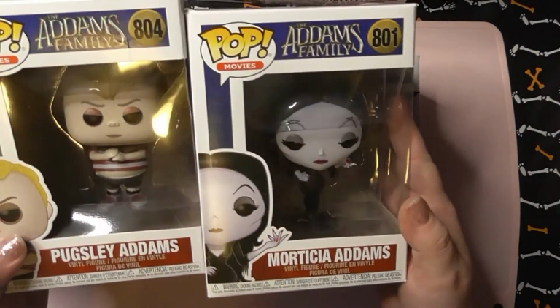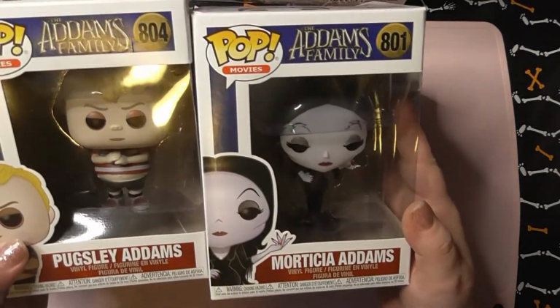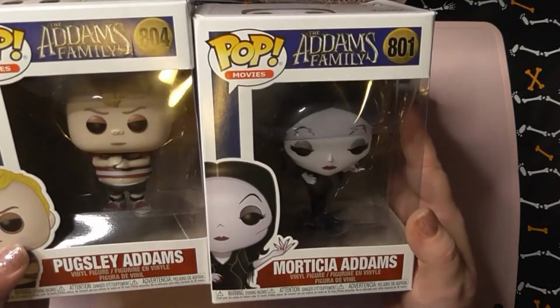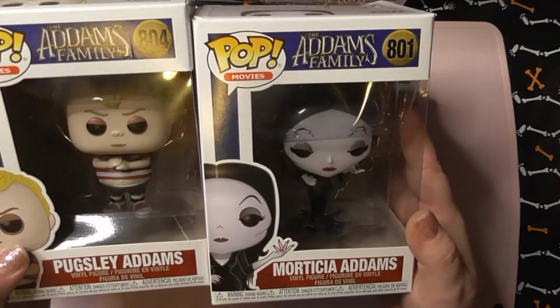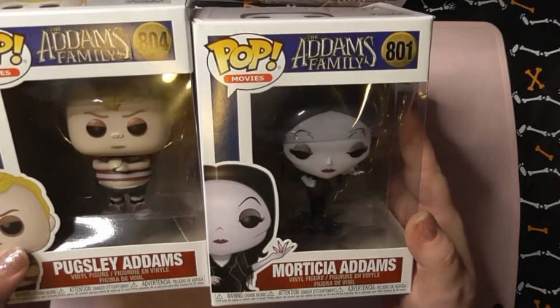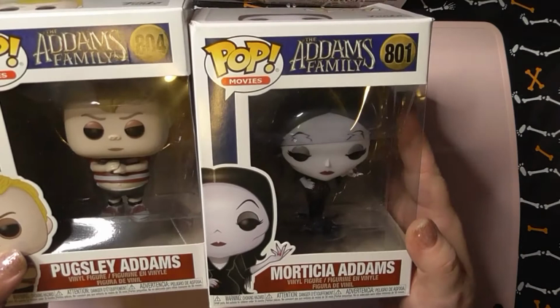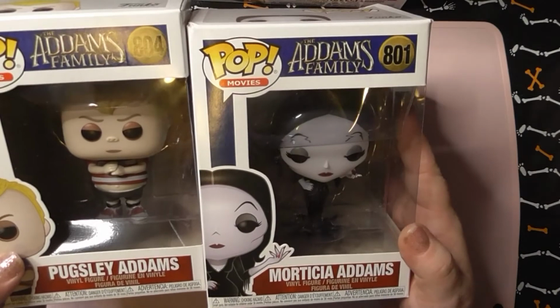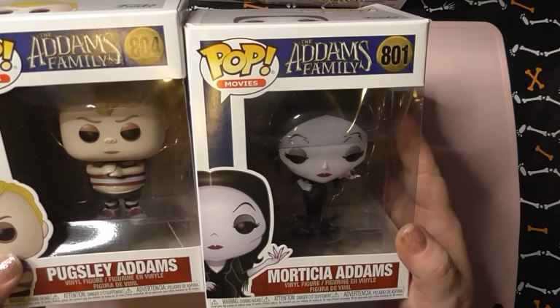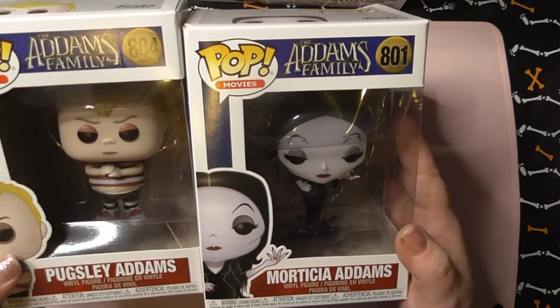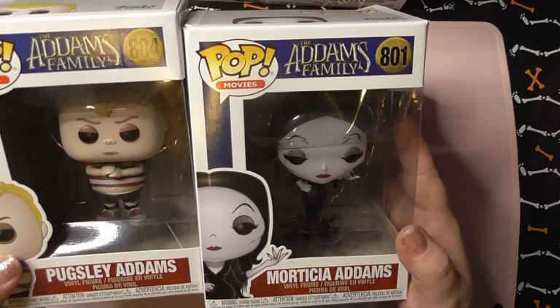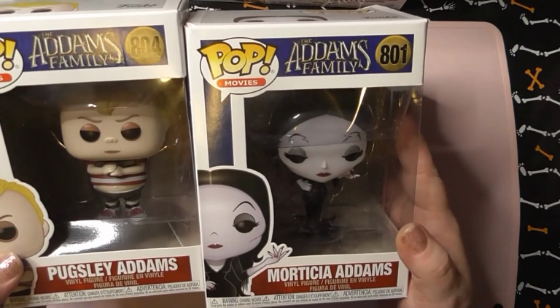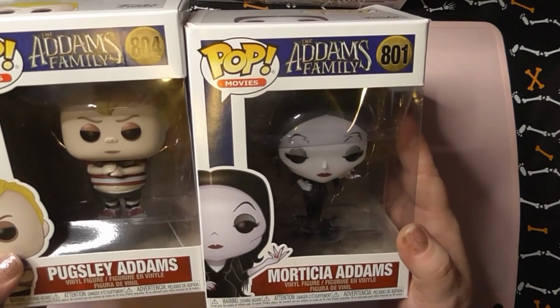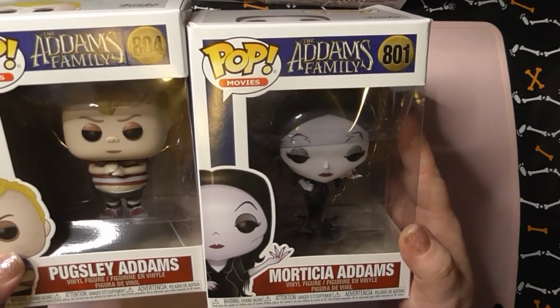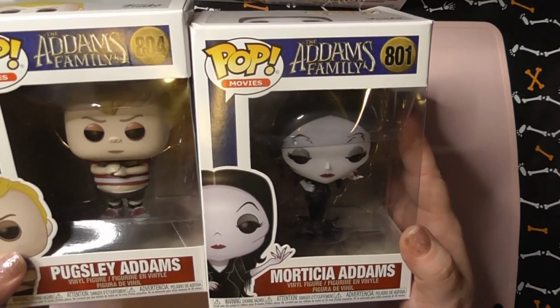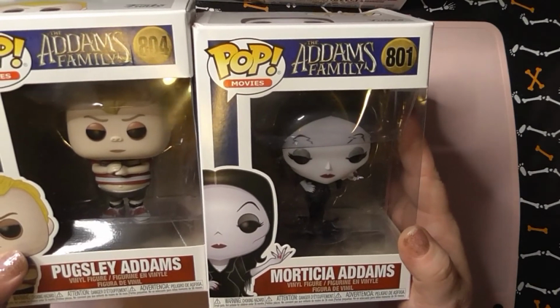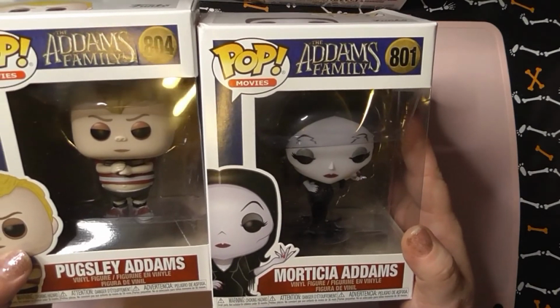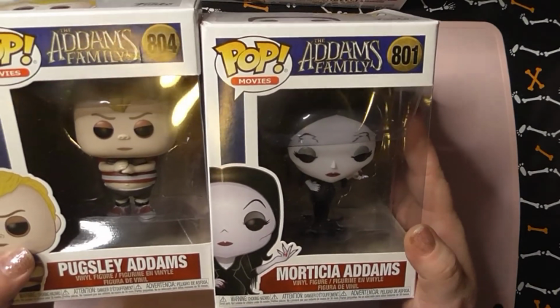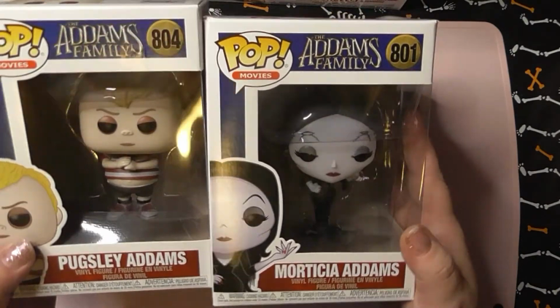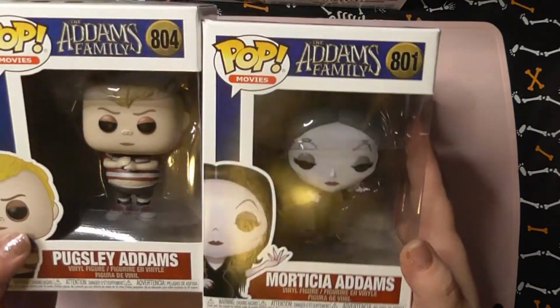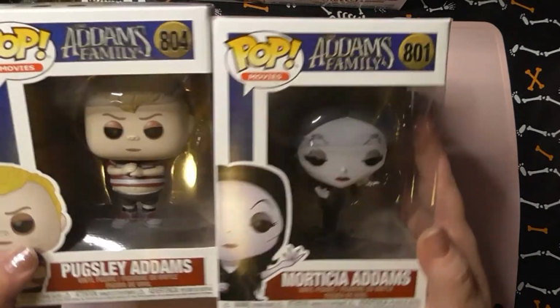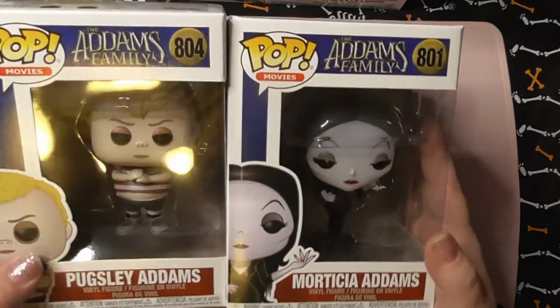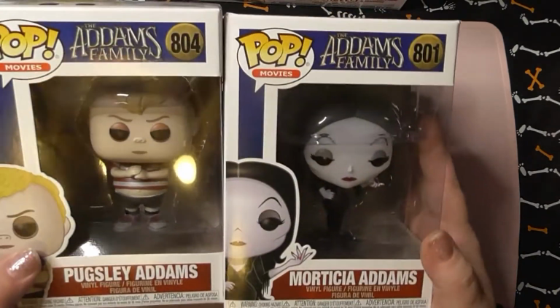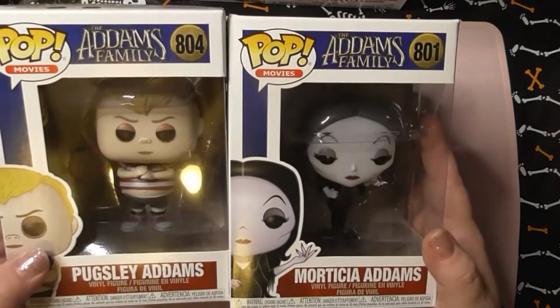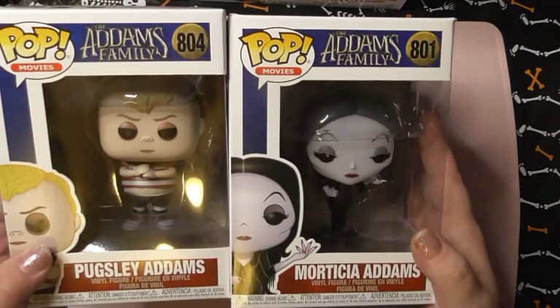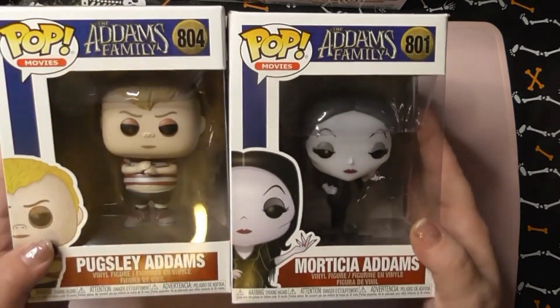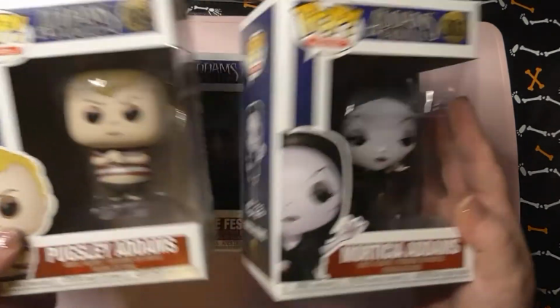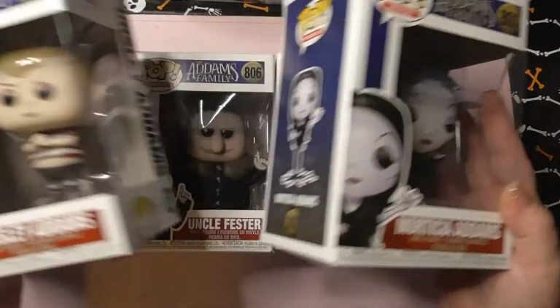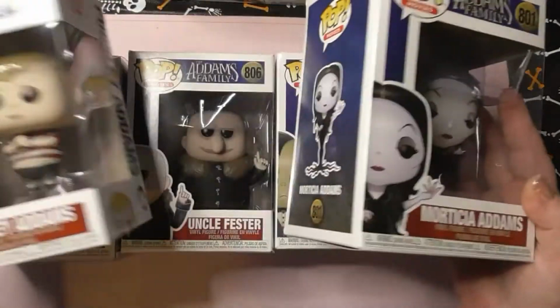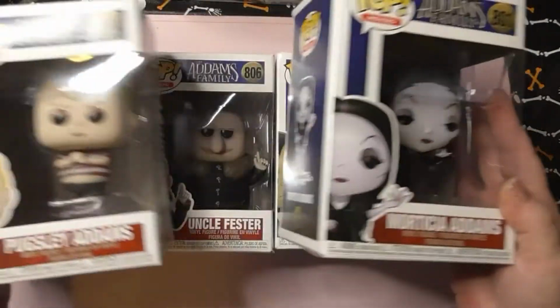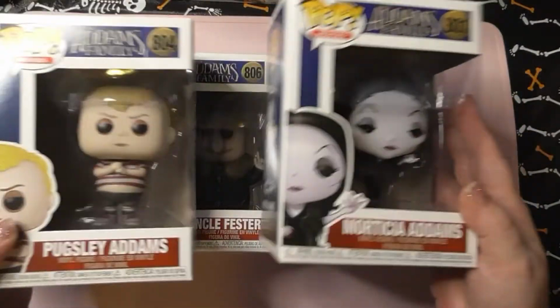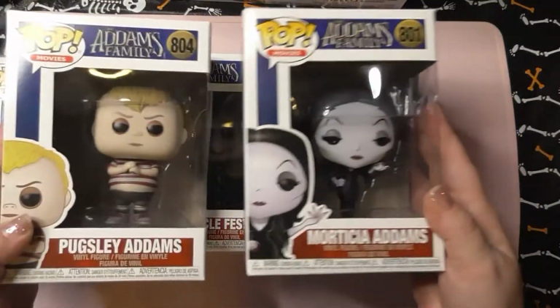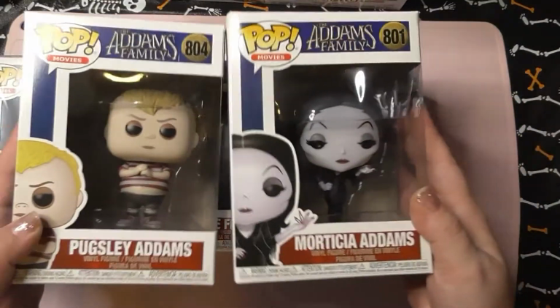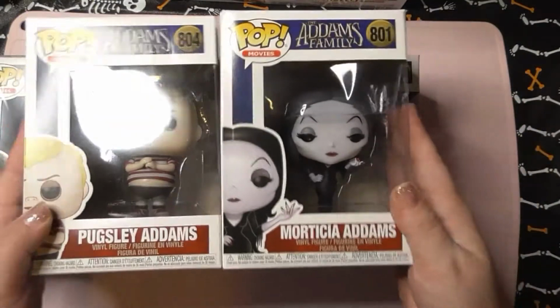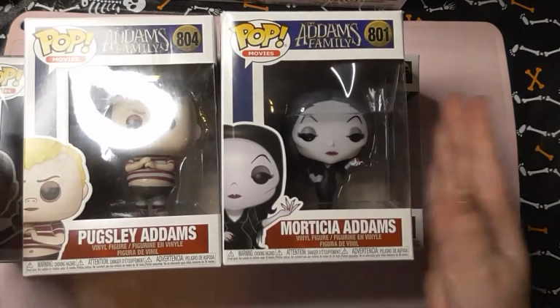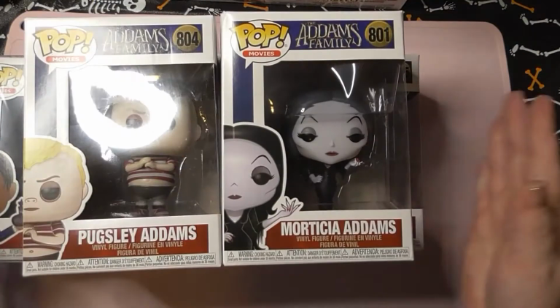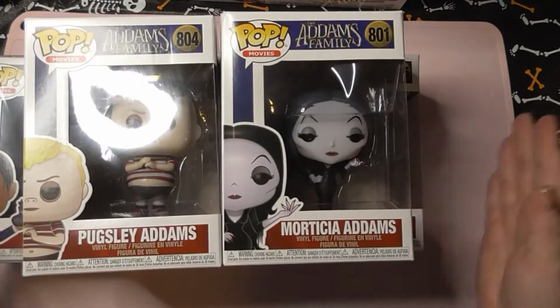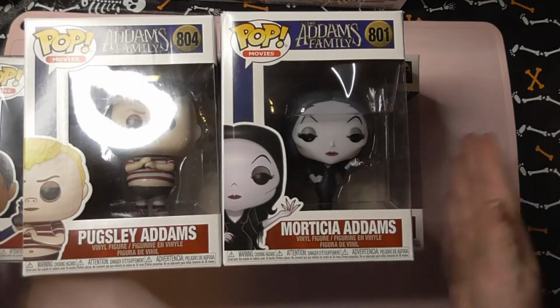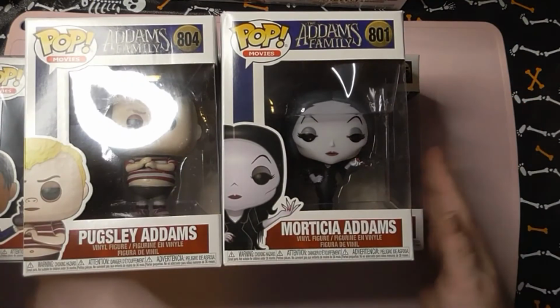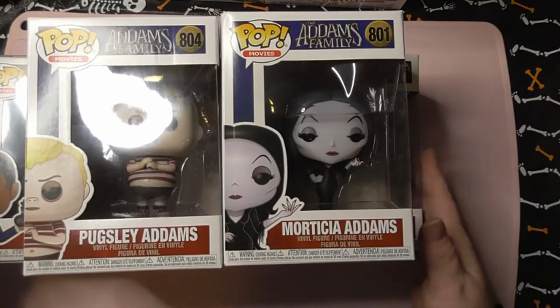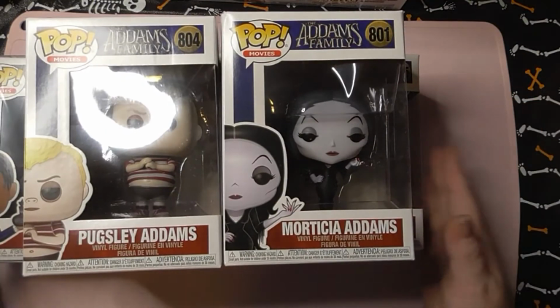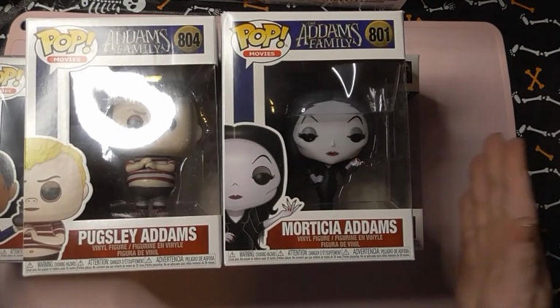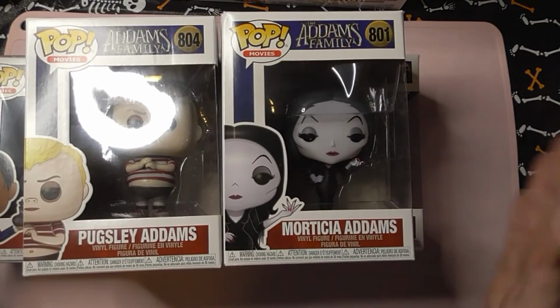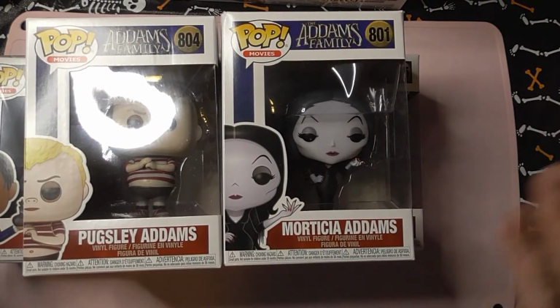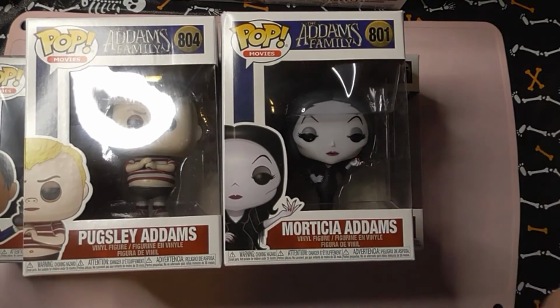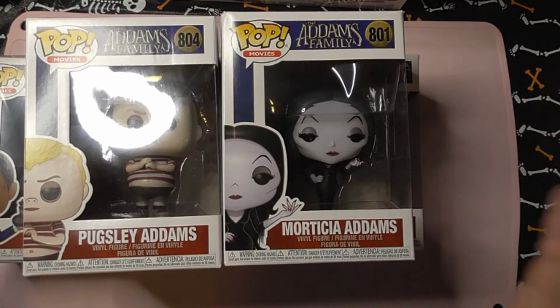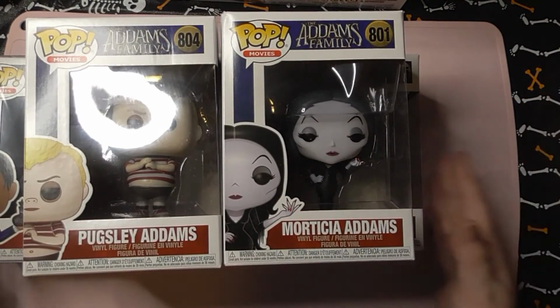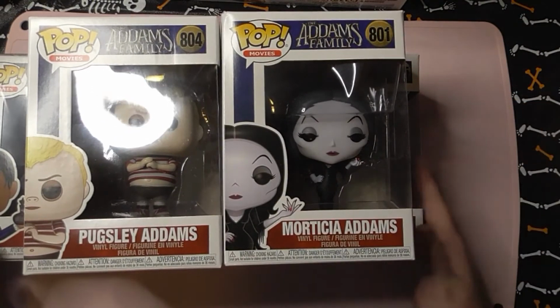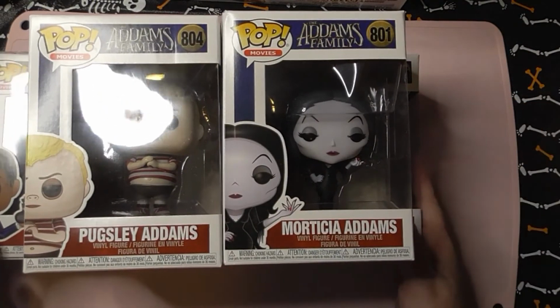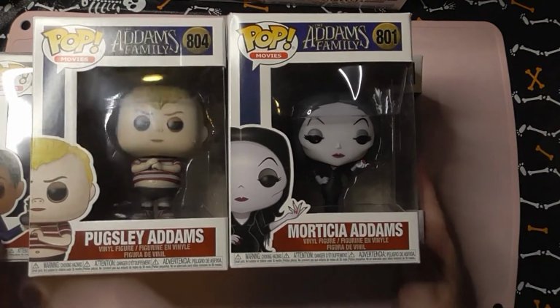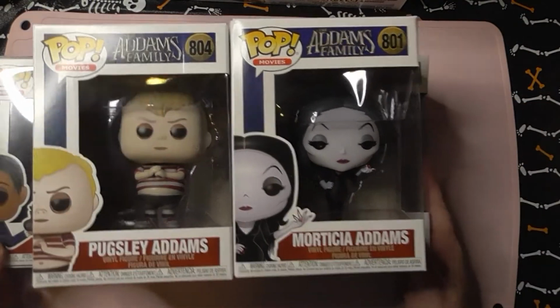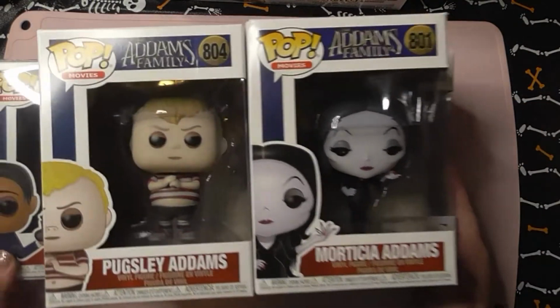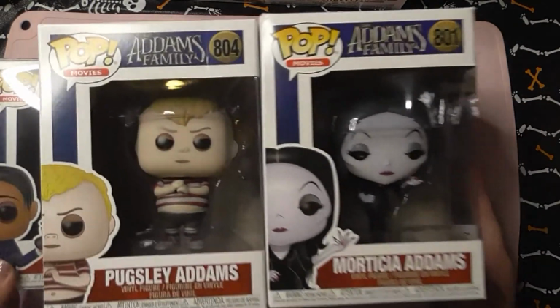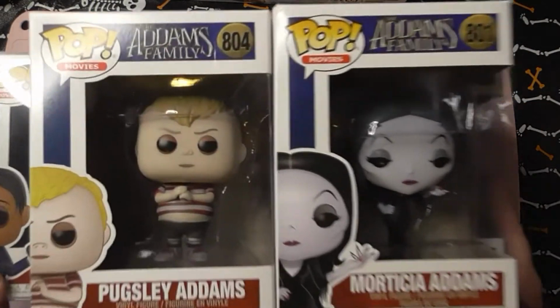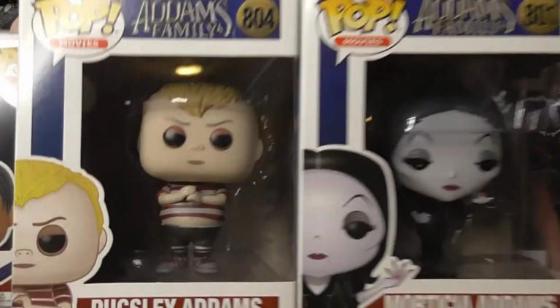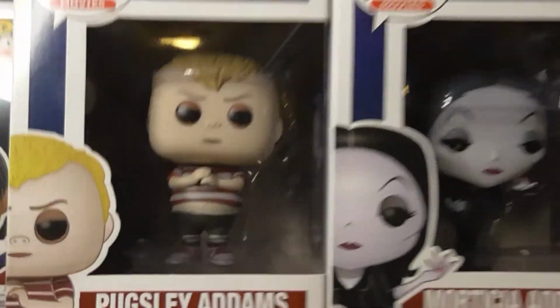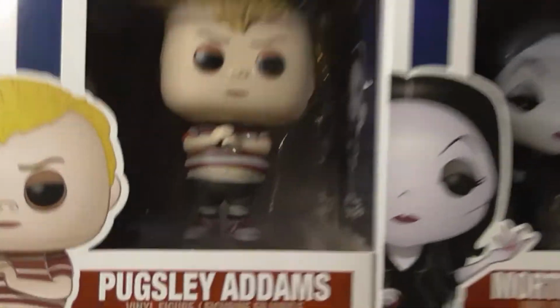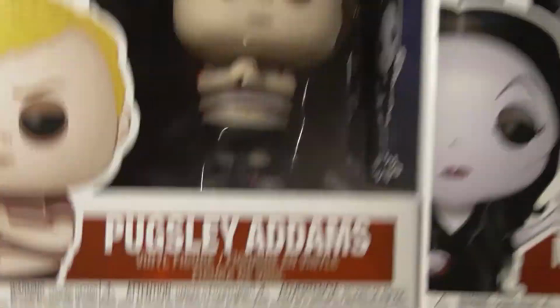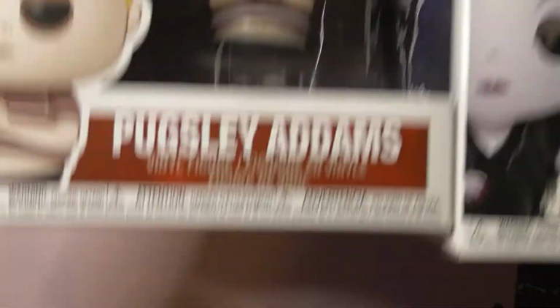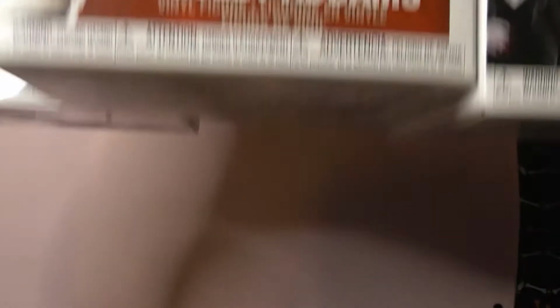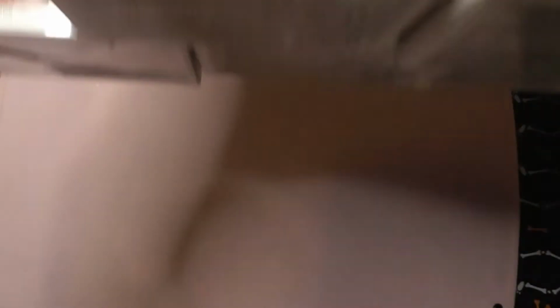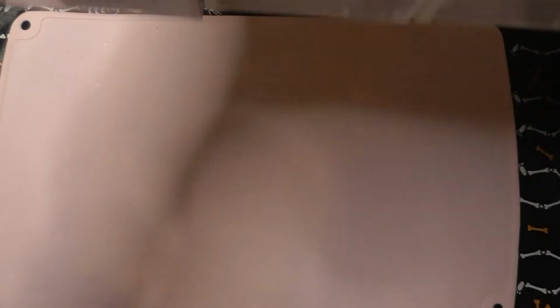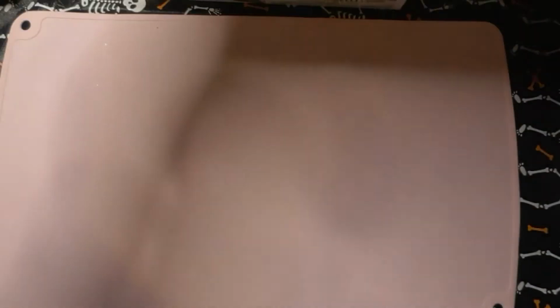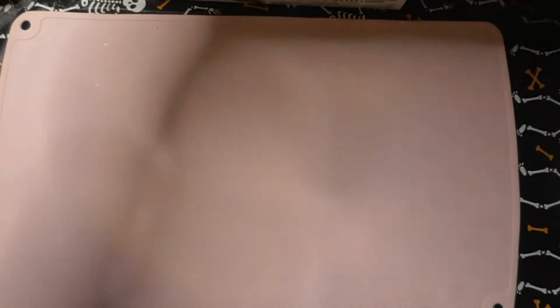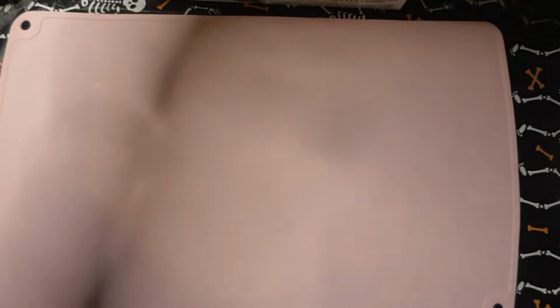I just think they're really cool and they're just going to look so good on my shelf.